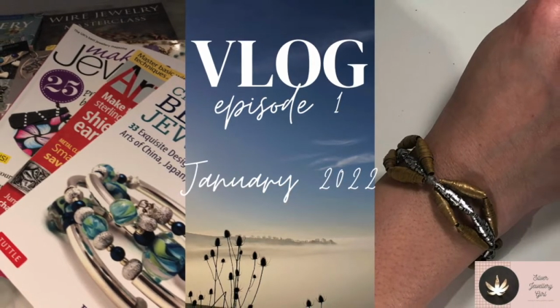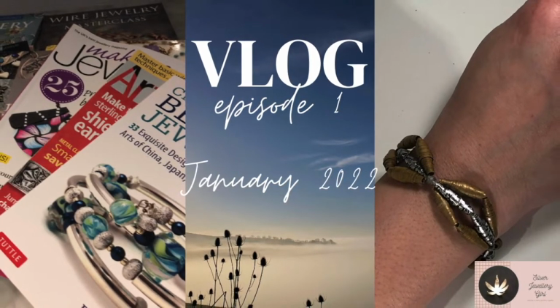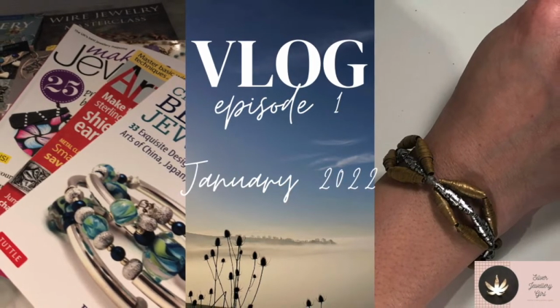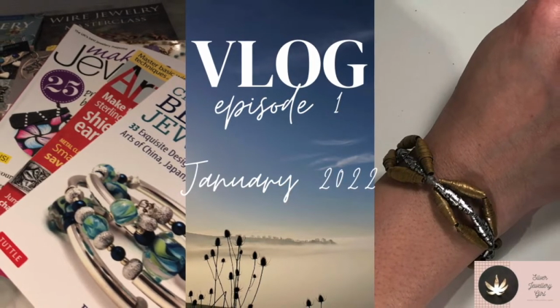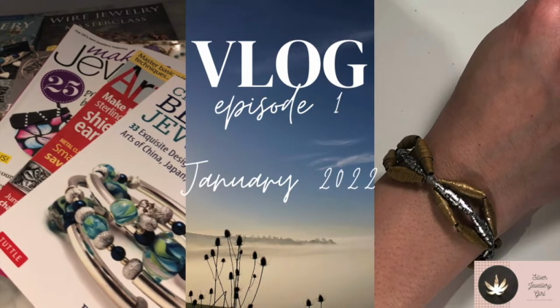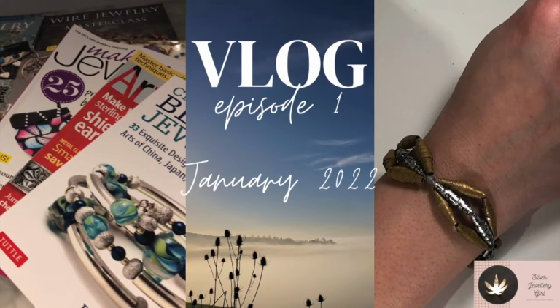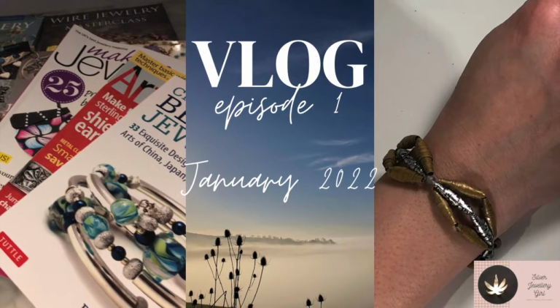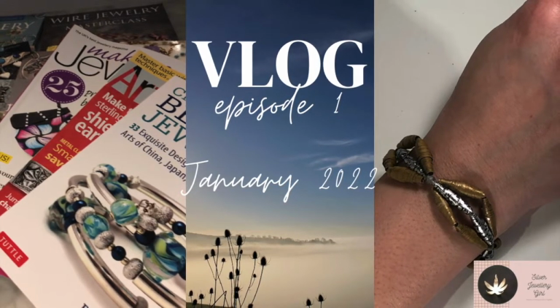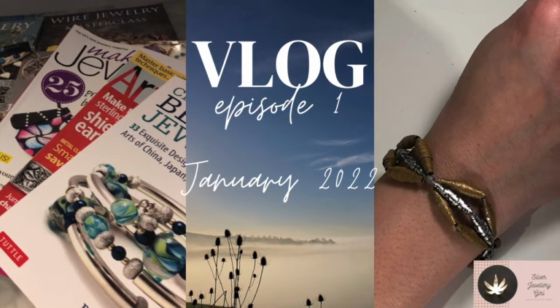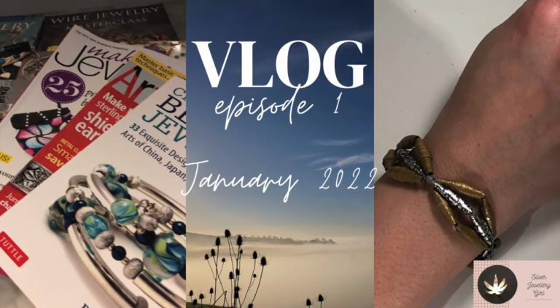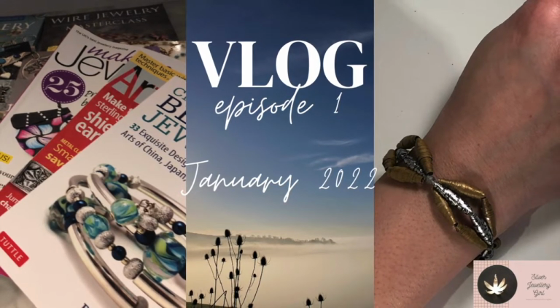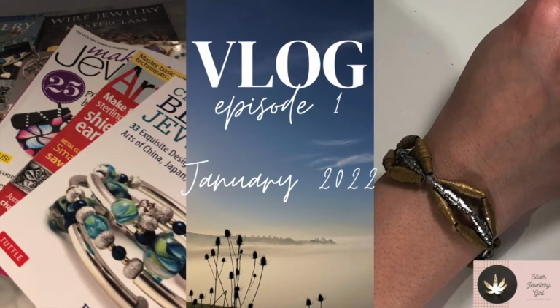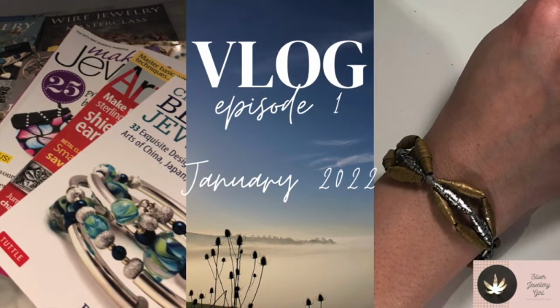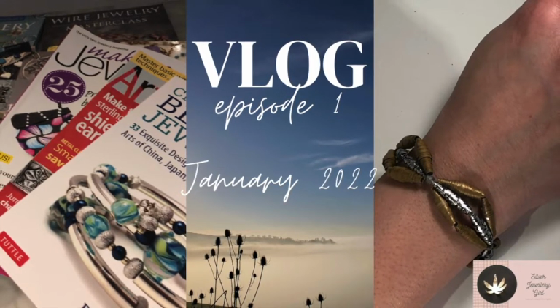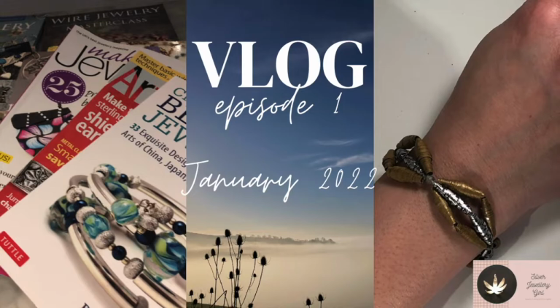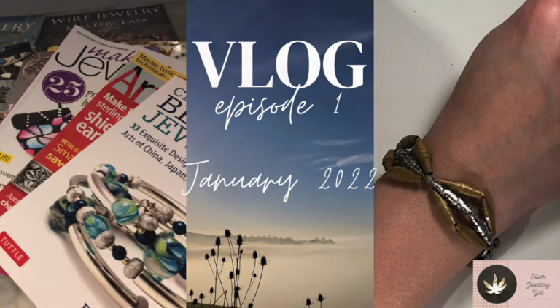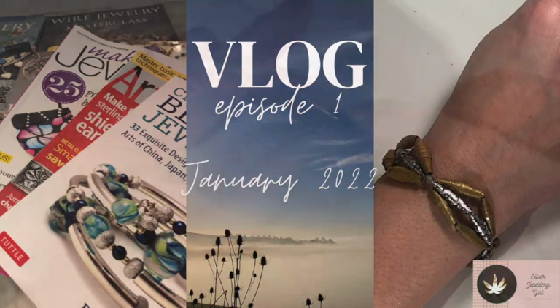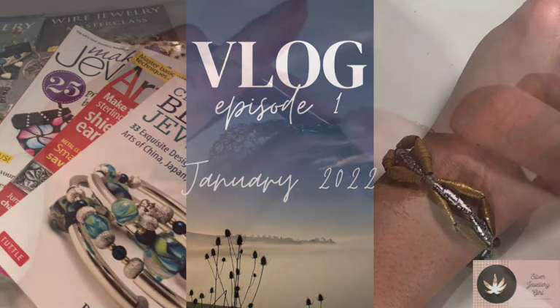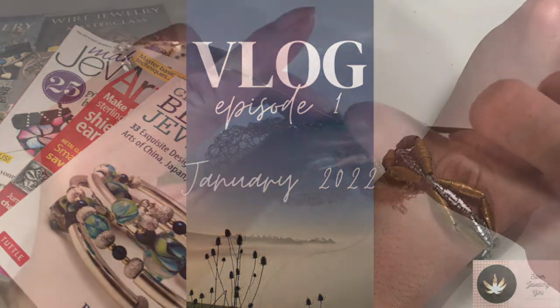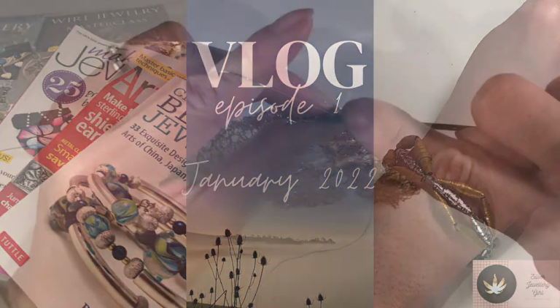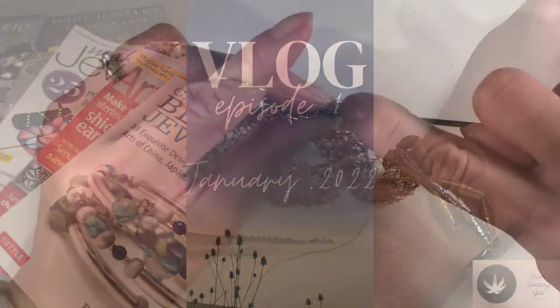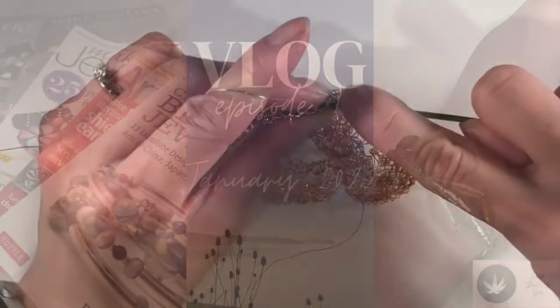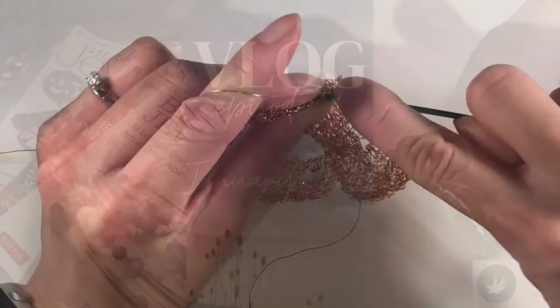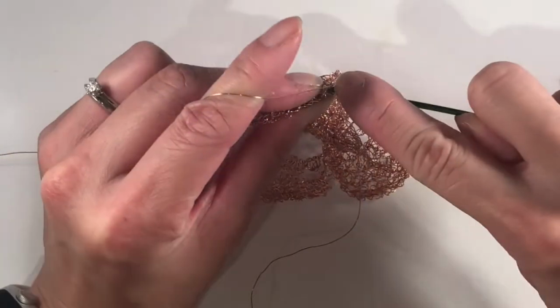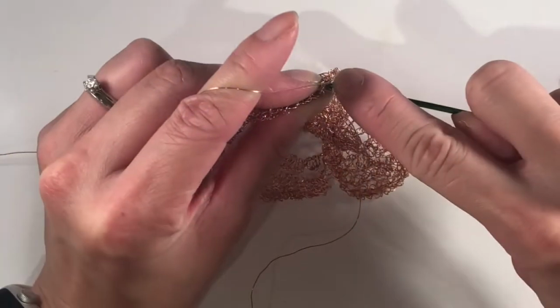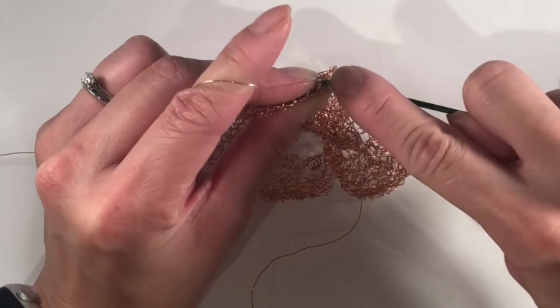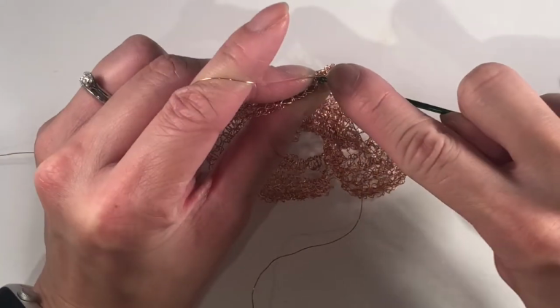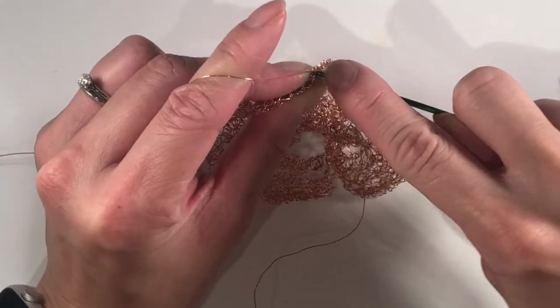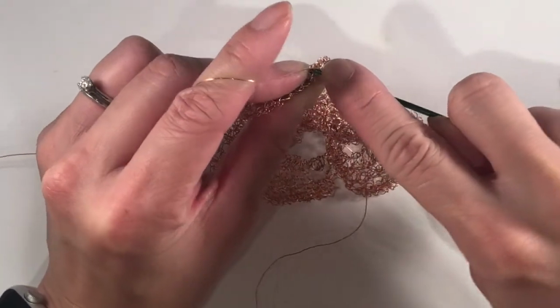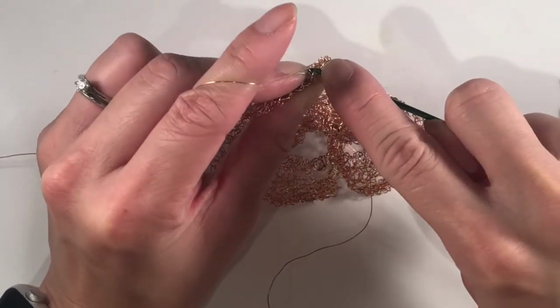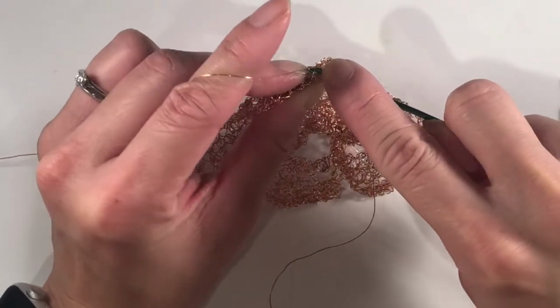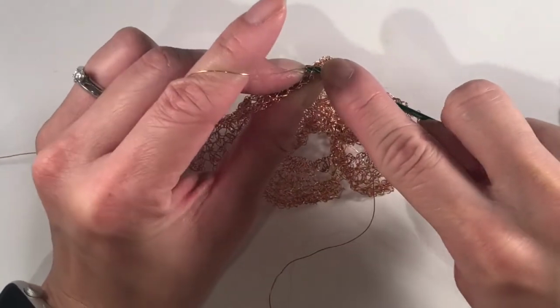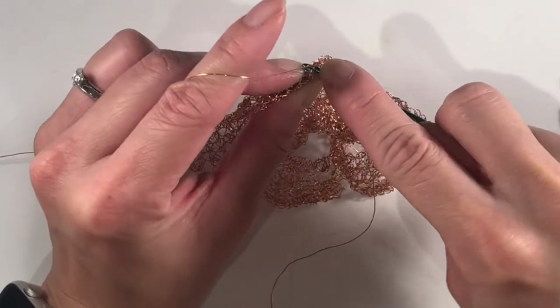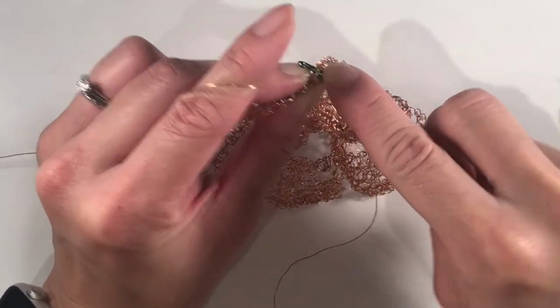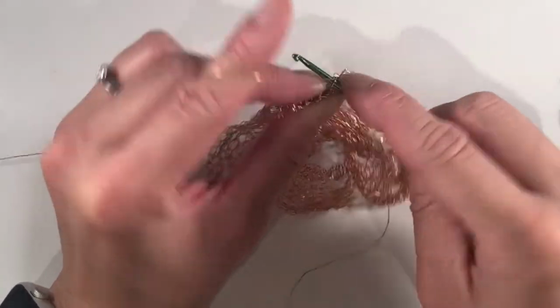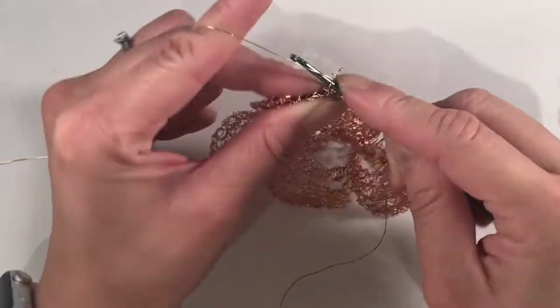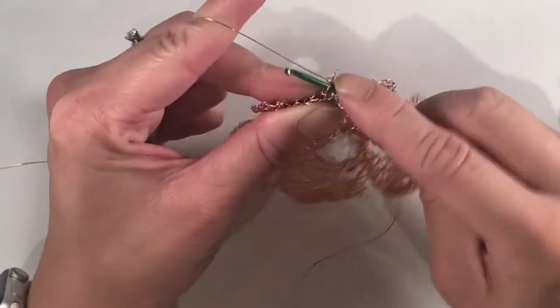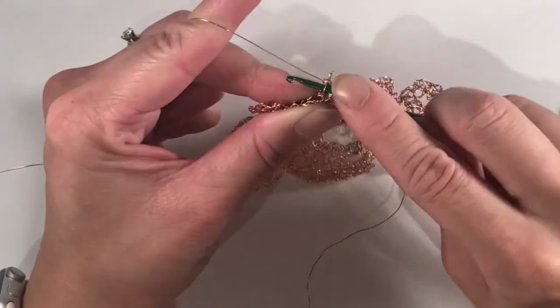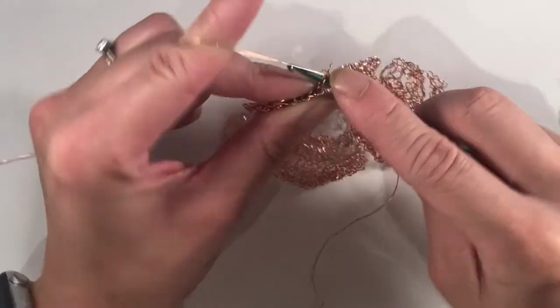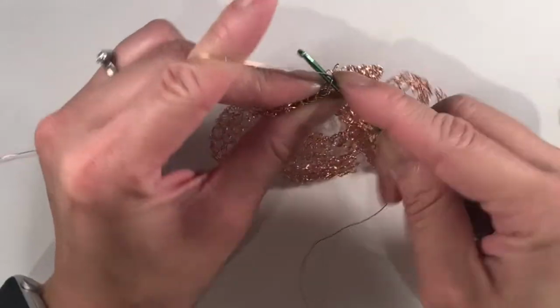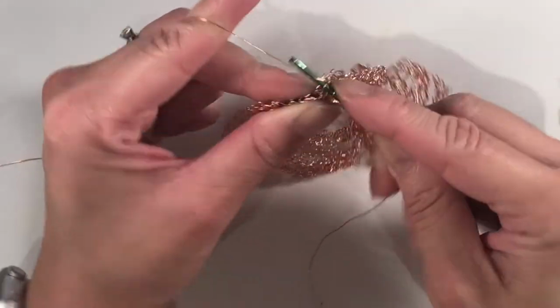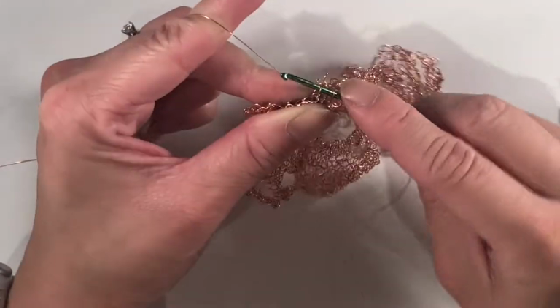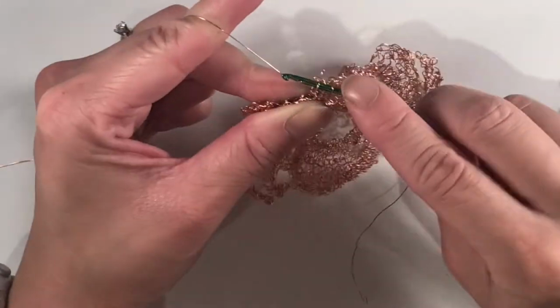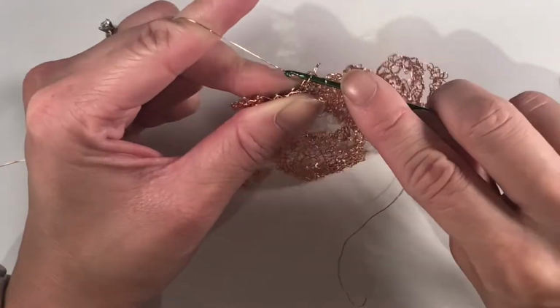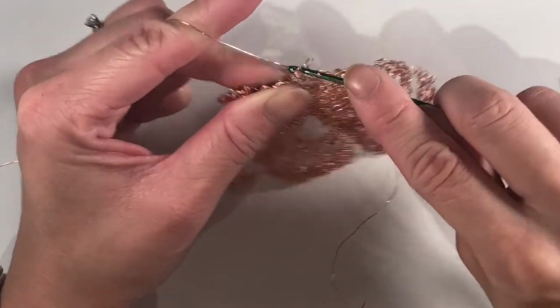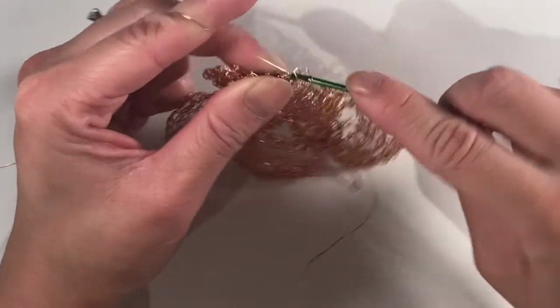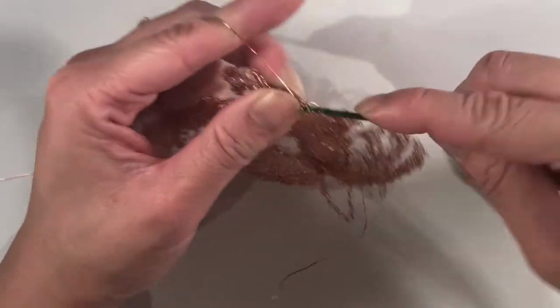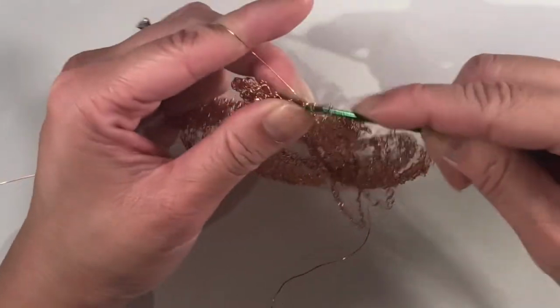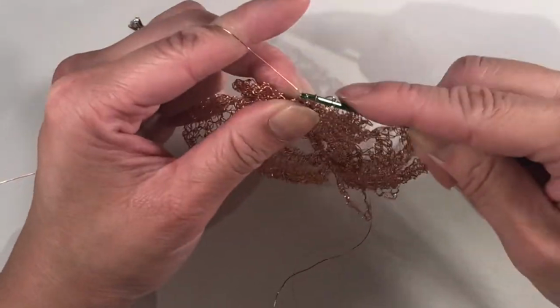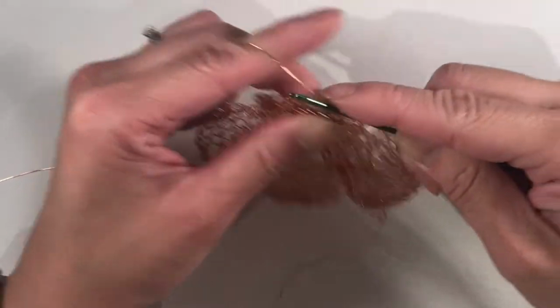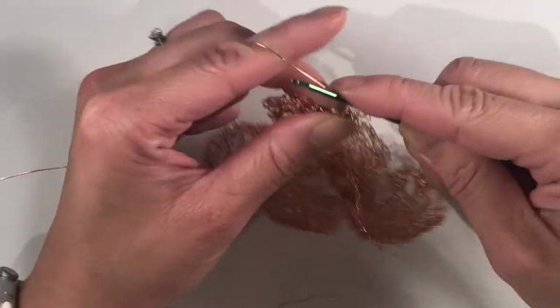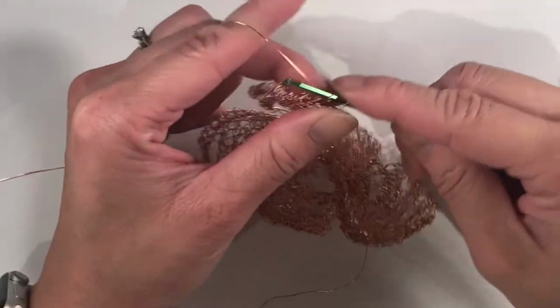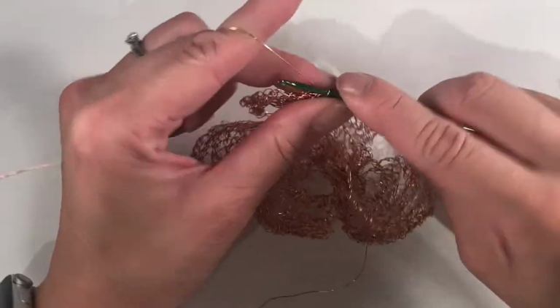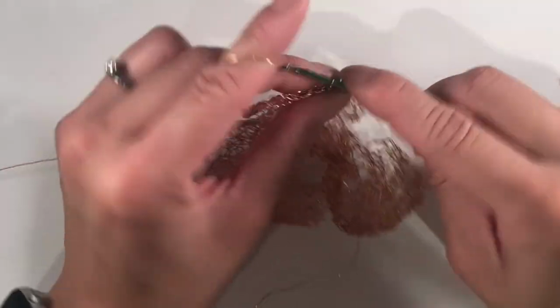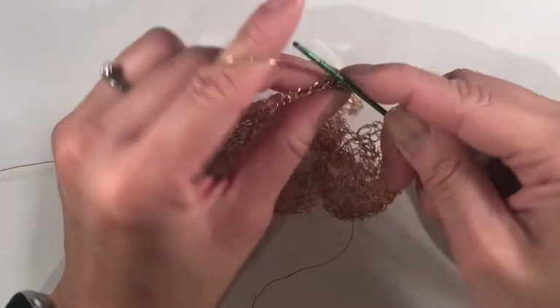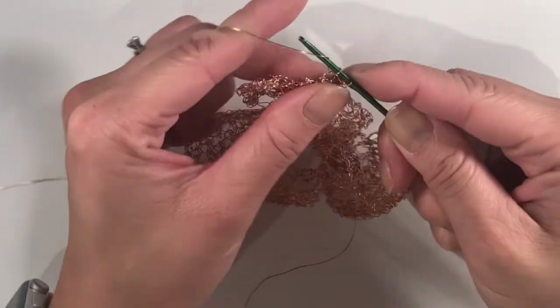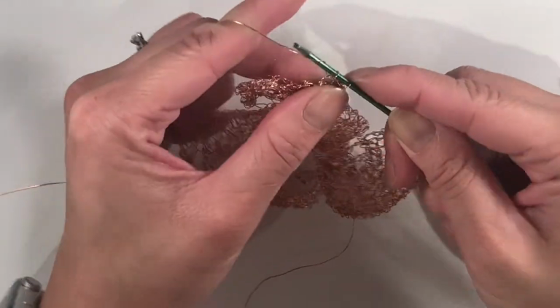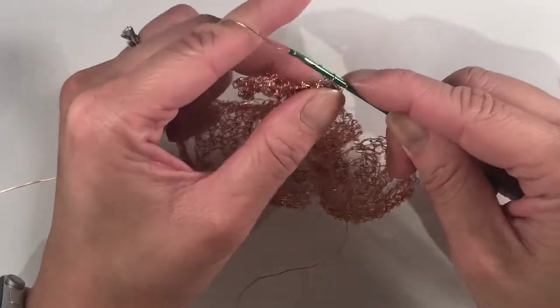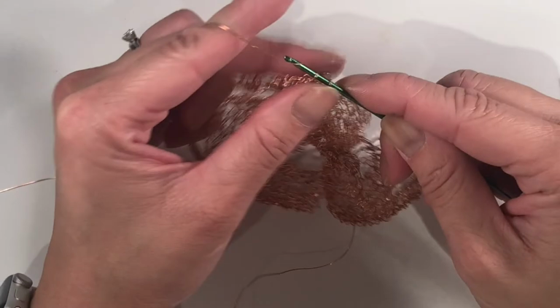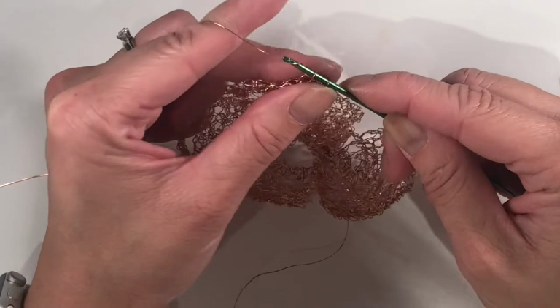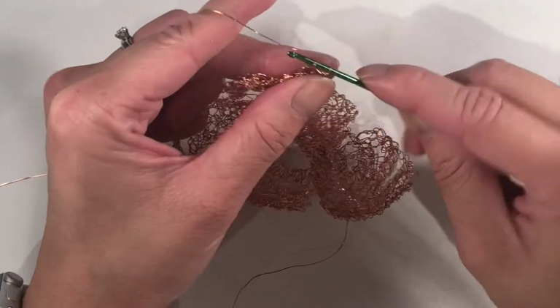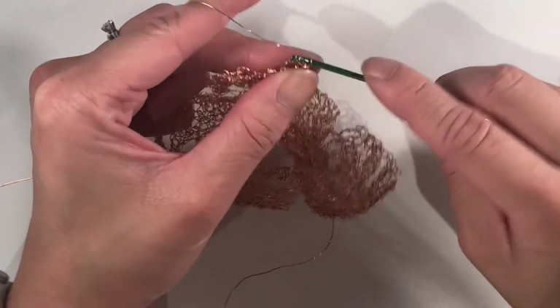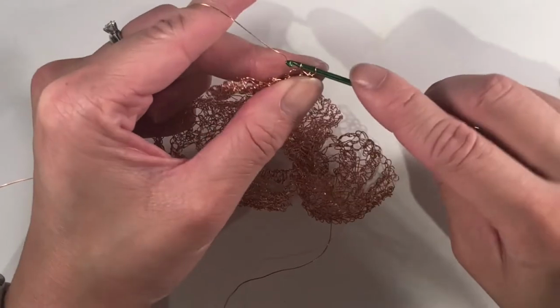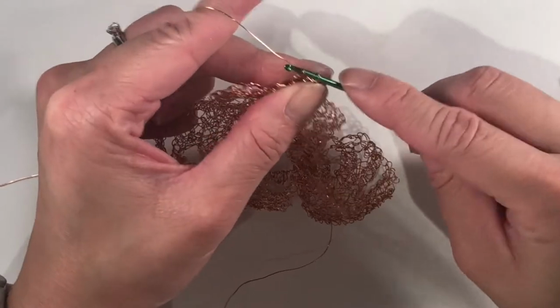In this vlog I've shared with you some of the things that I've been making over the past few weeks, and some of the preparations I've been doing.